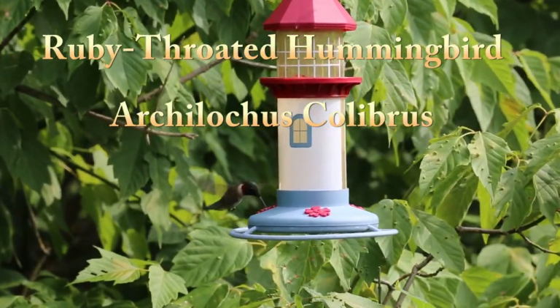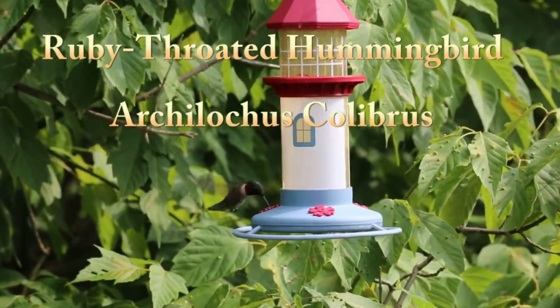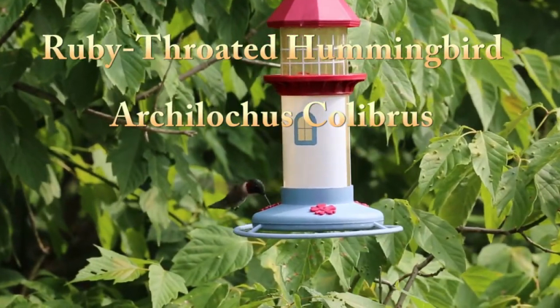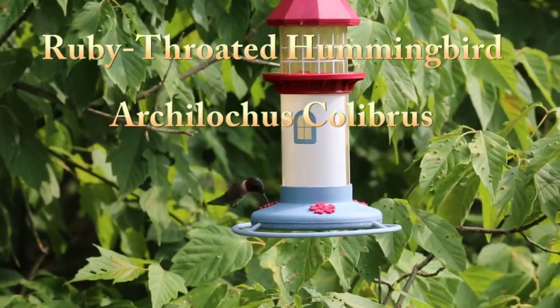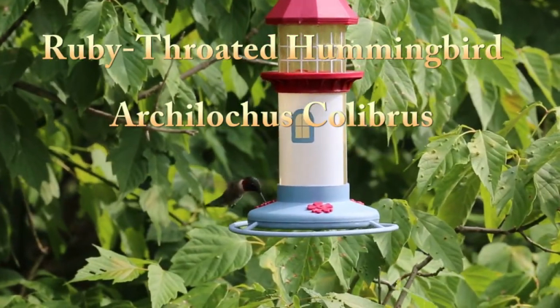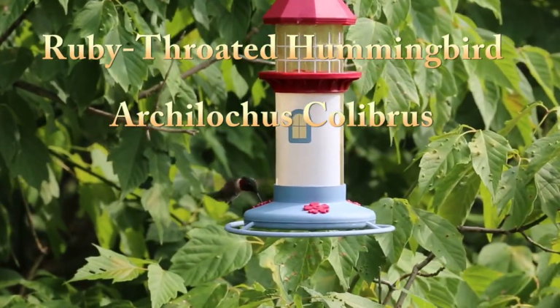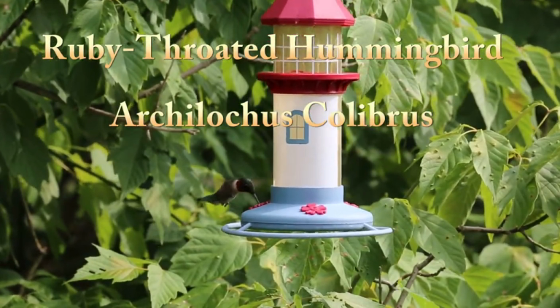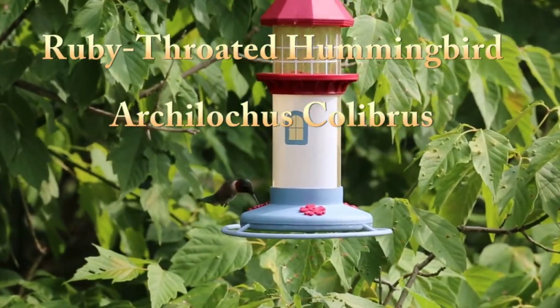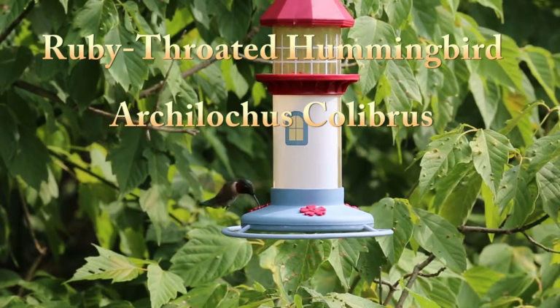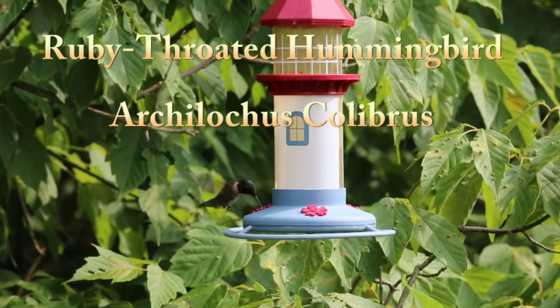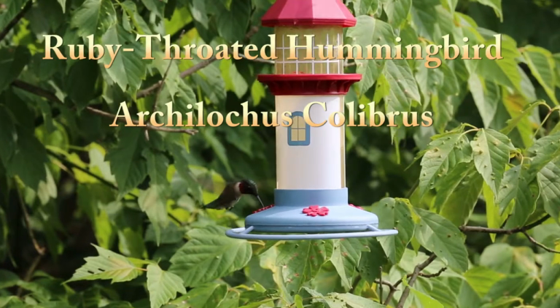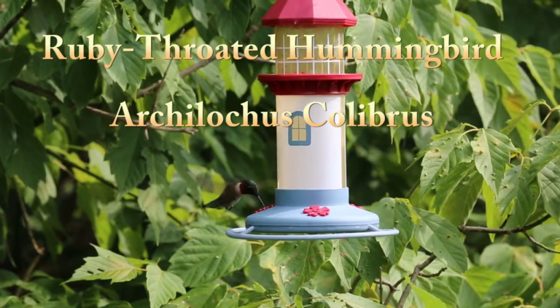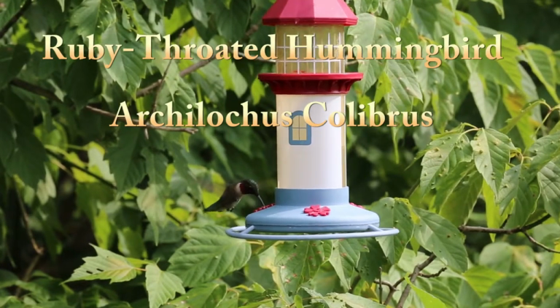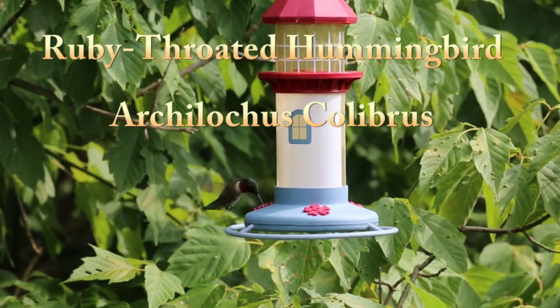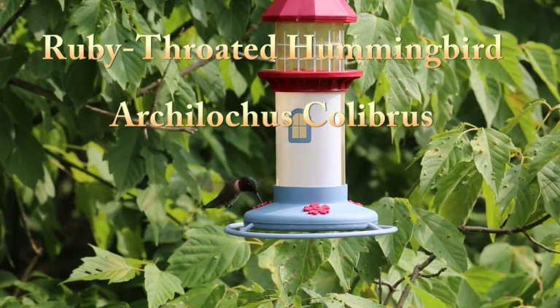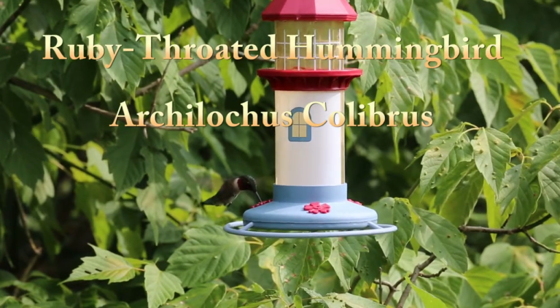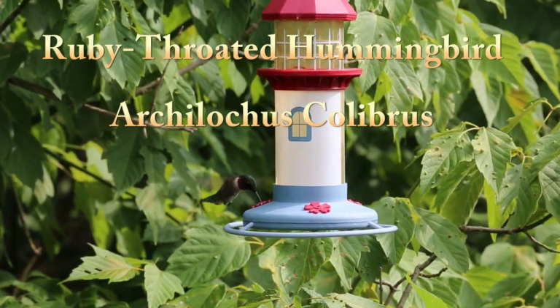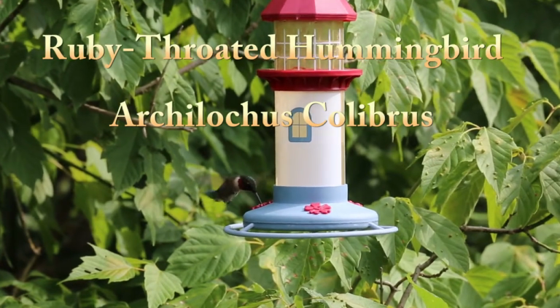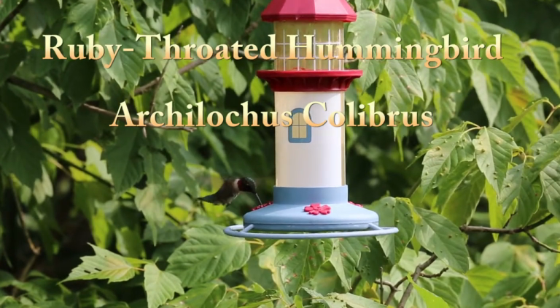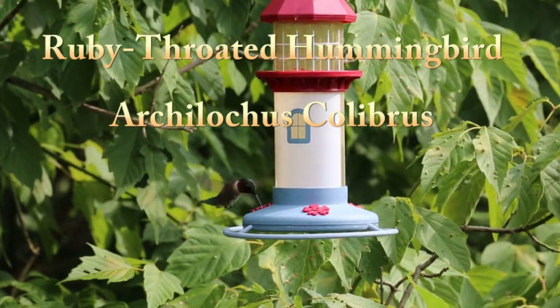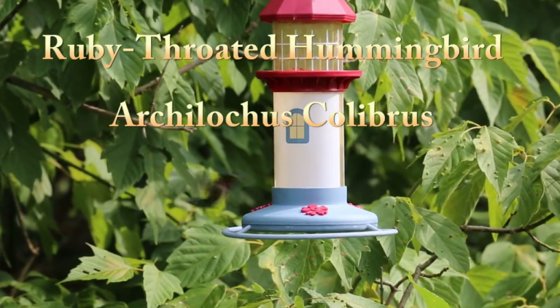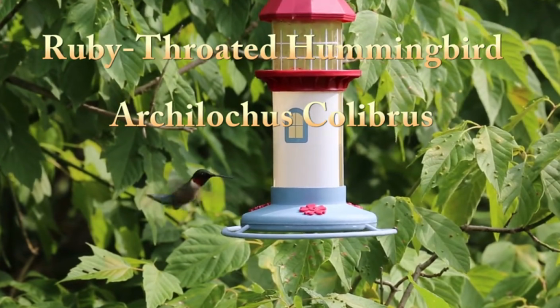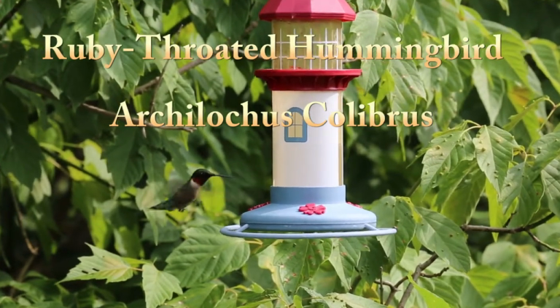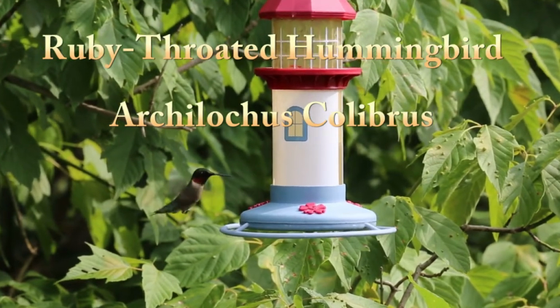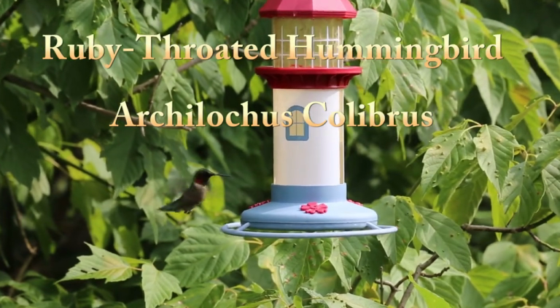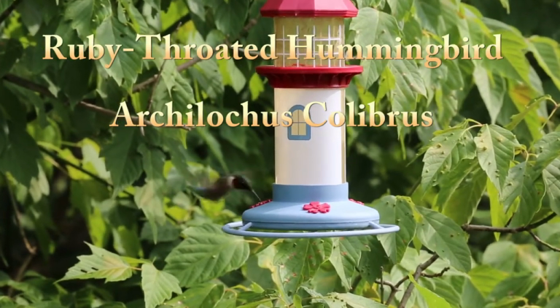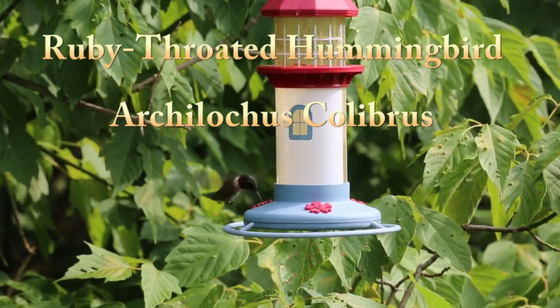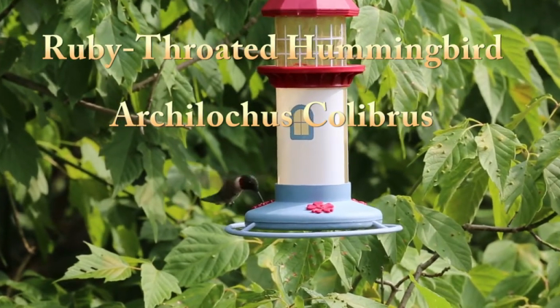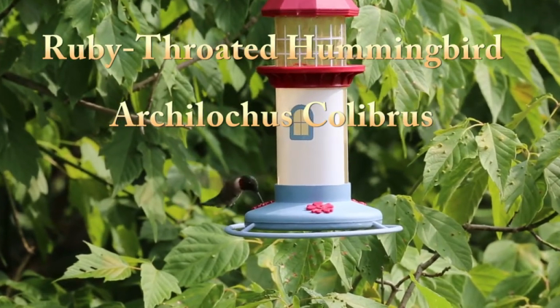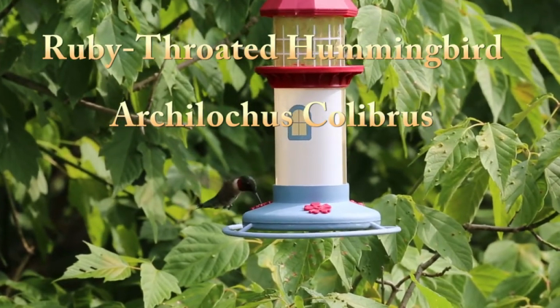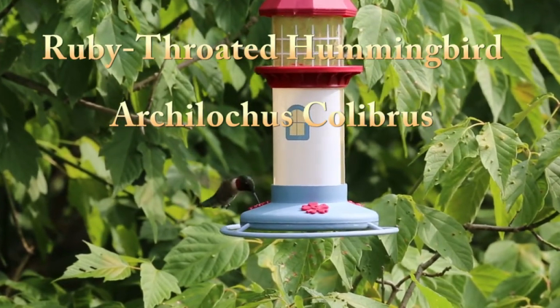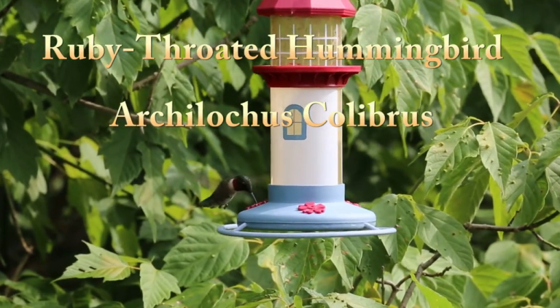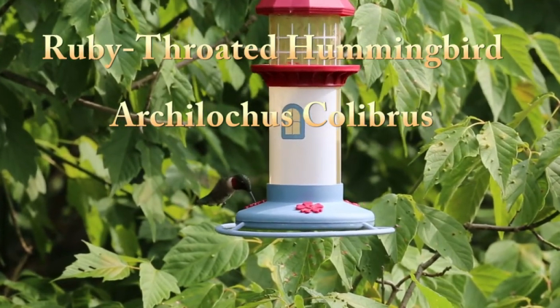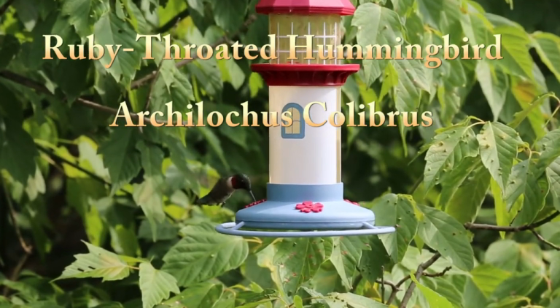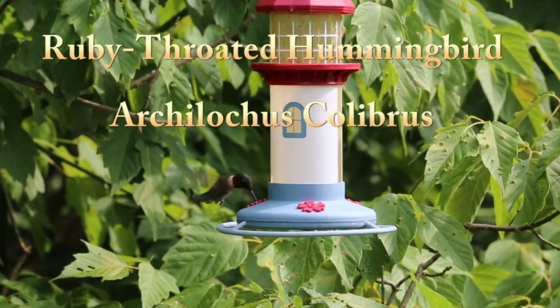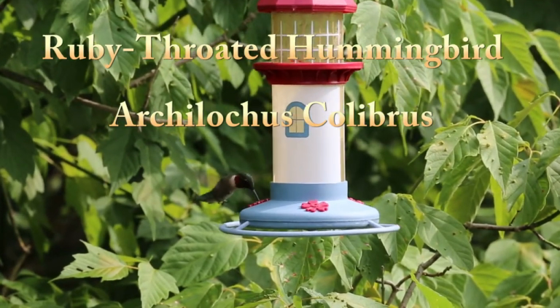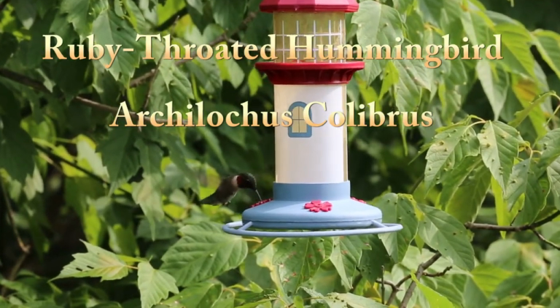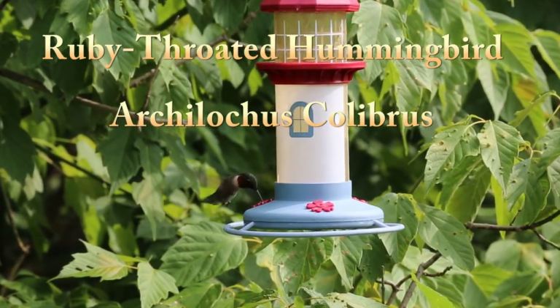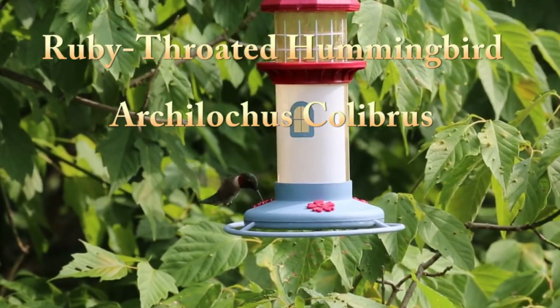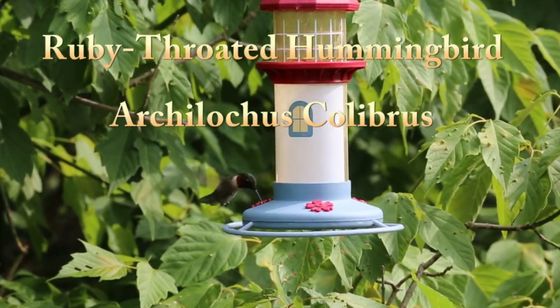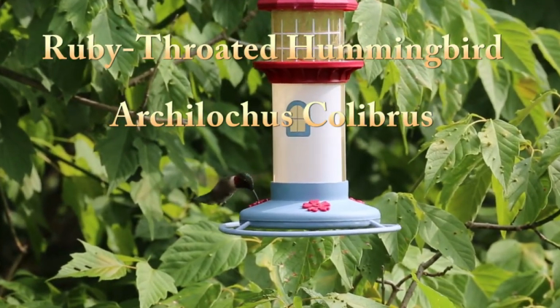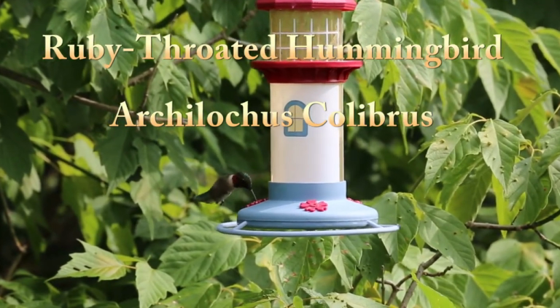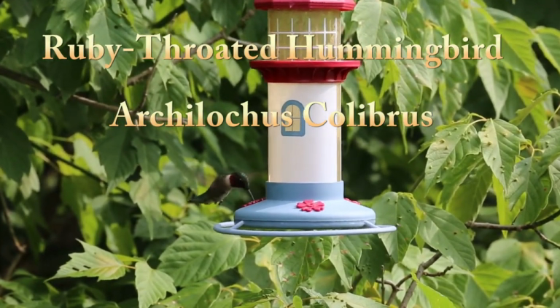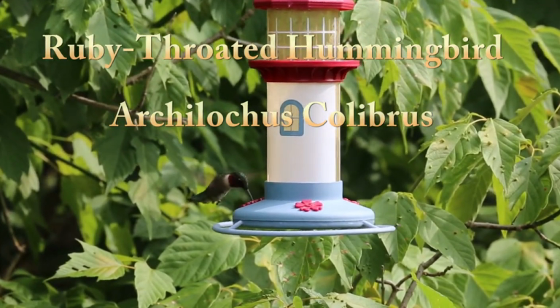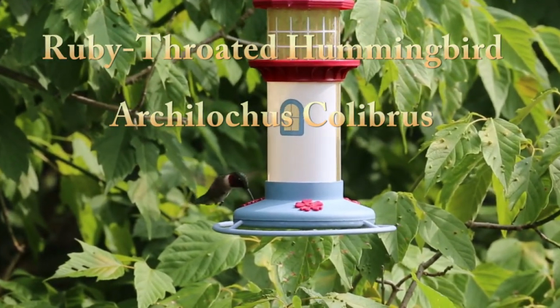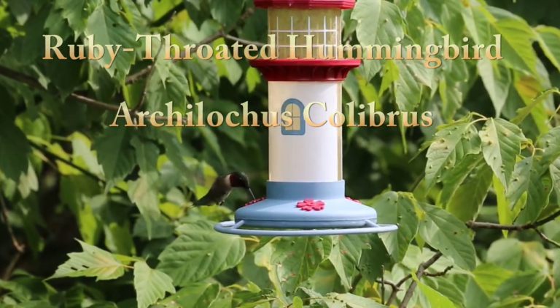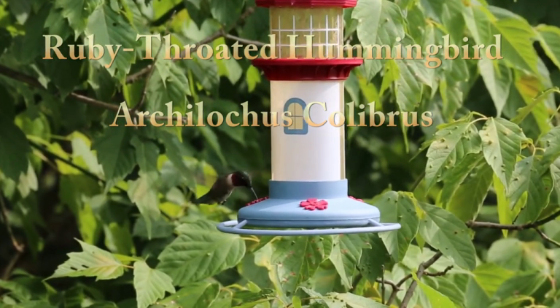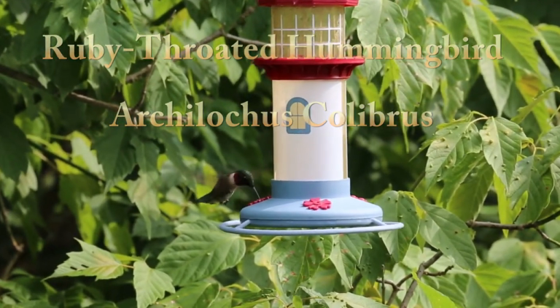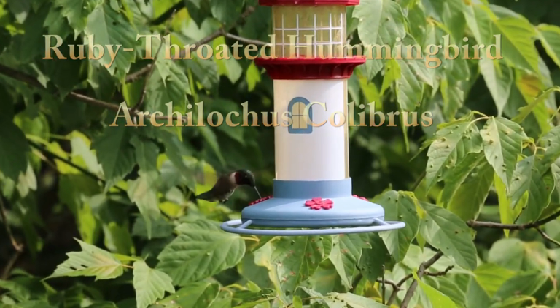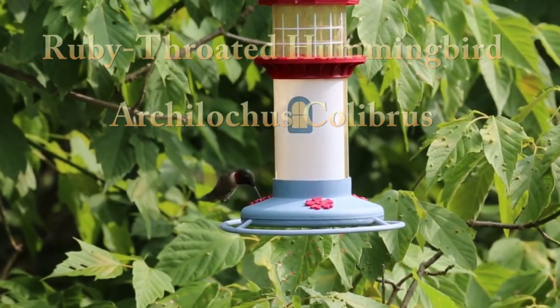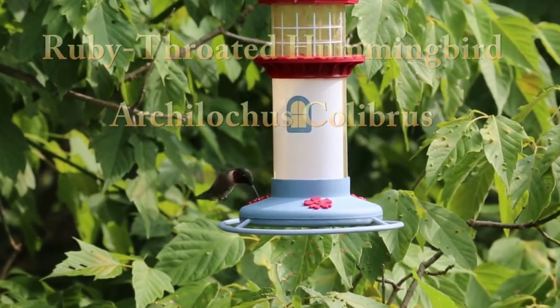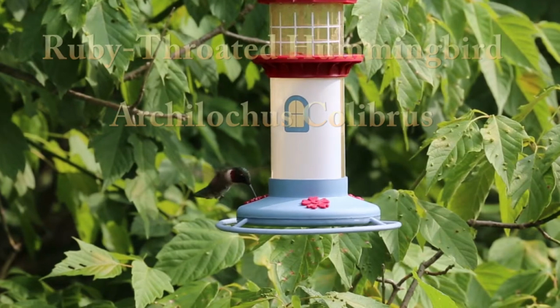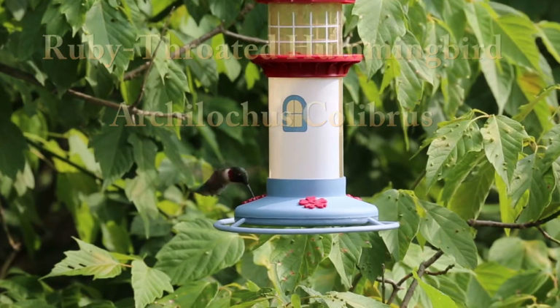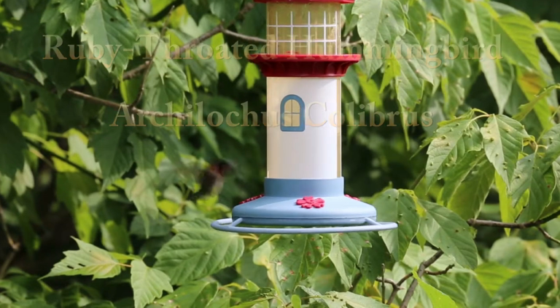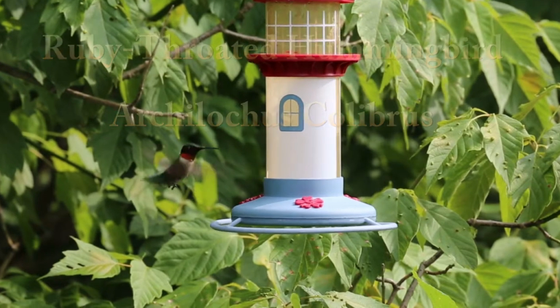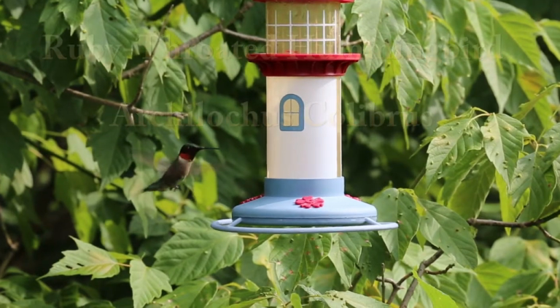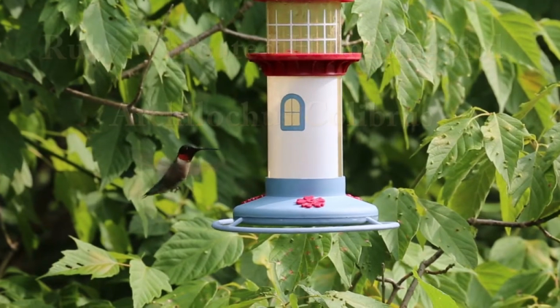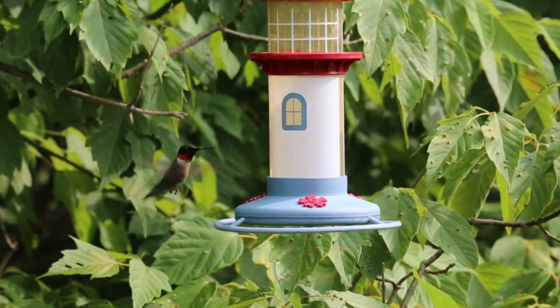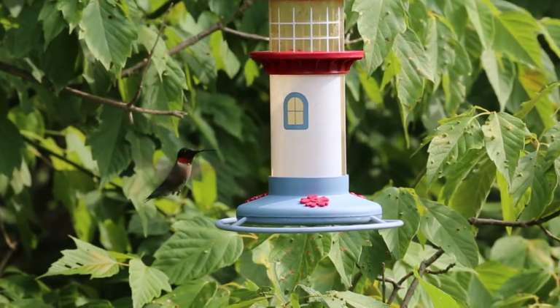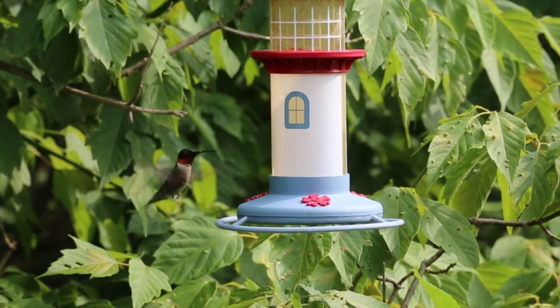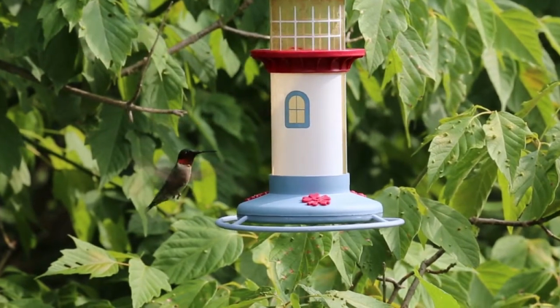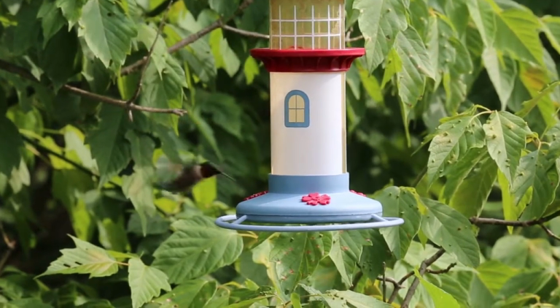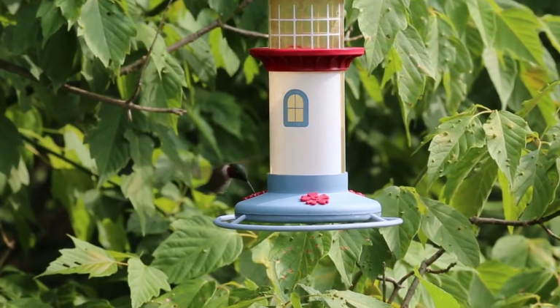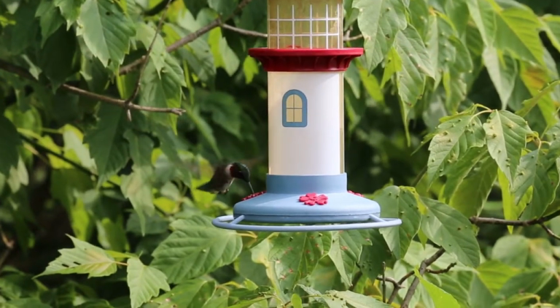Enjoy them while they're around. By early fall, they're bound for Central America, with many crossing the Gulf of Mexico in a single flight.